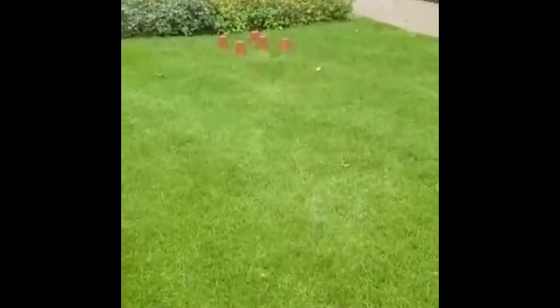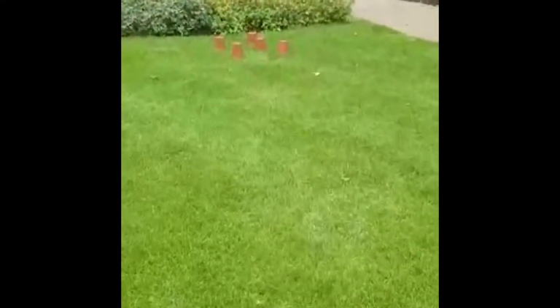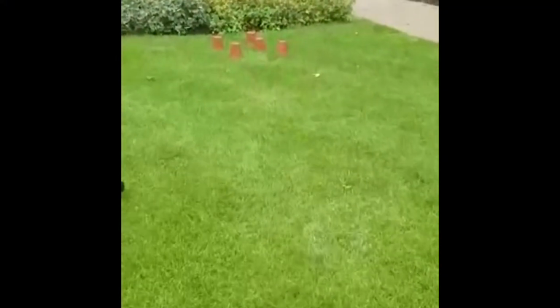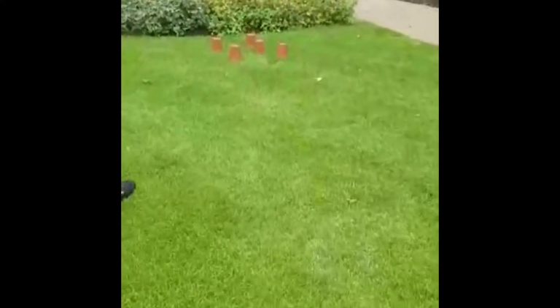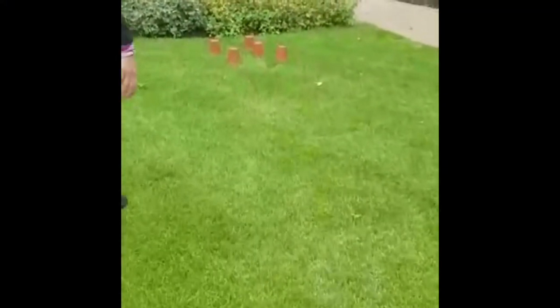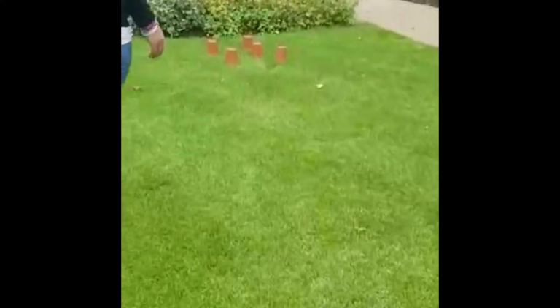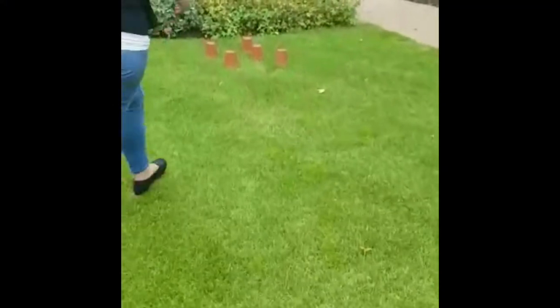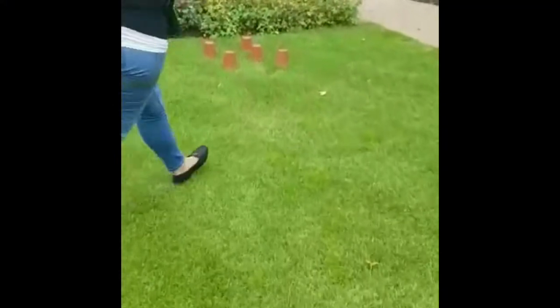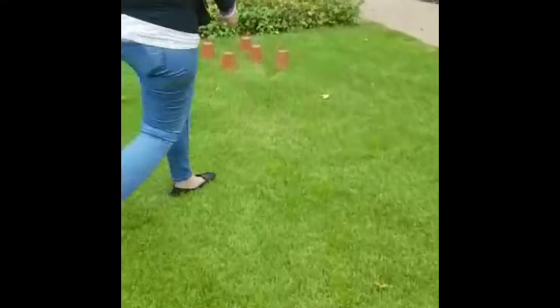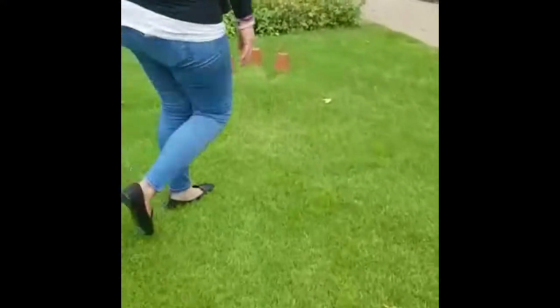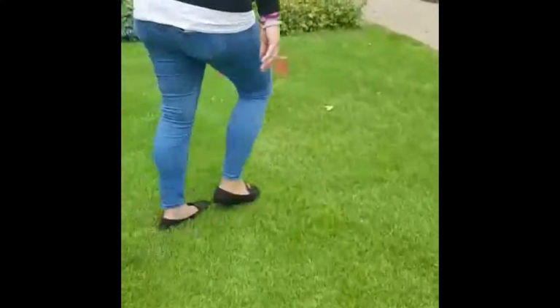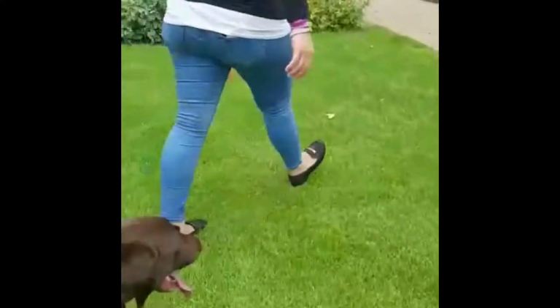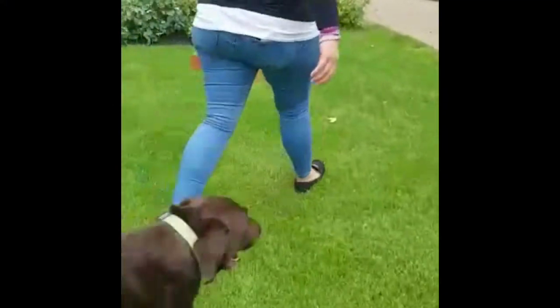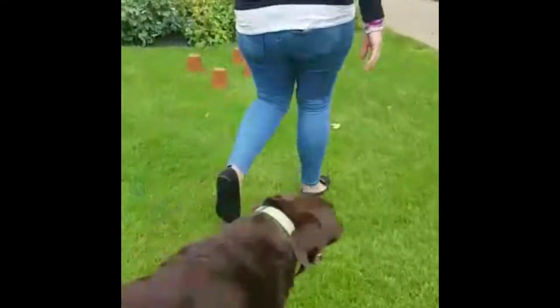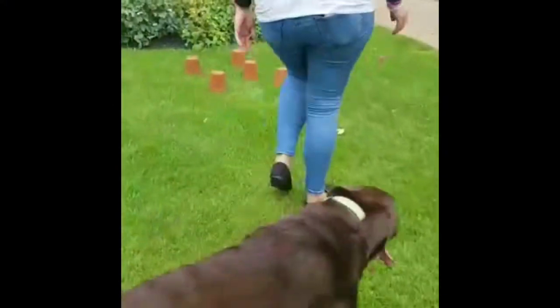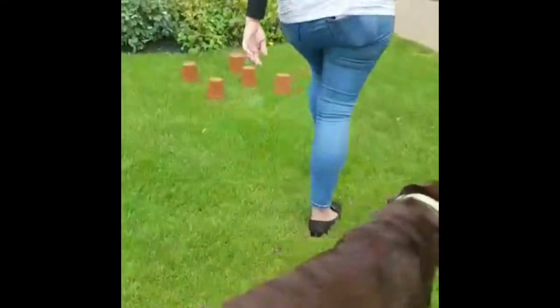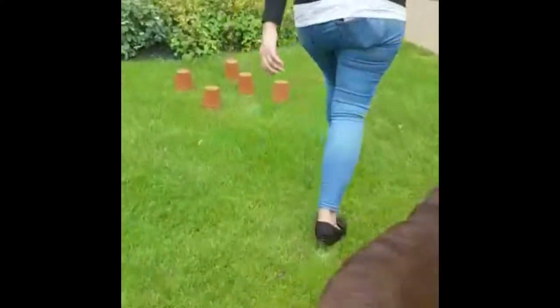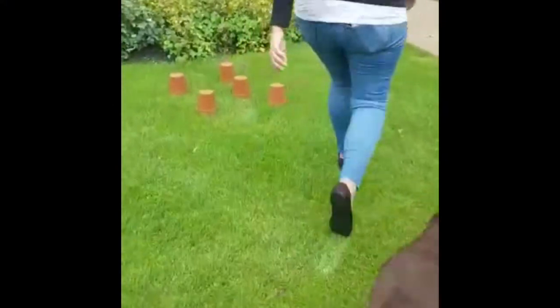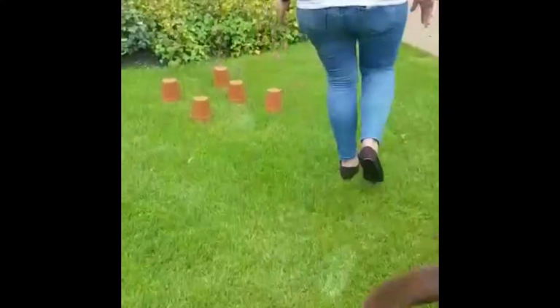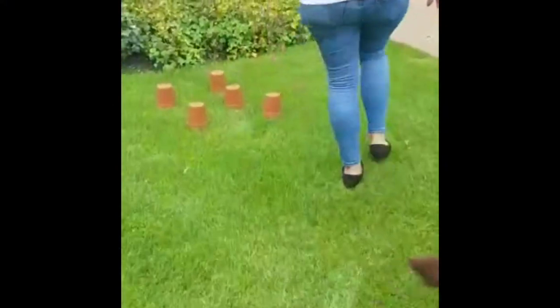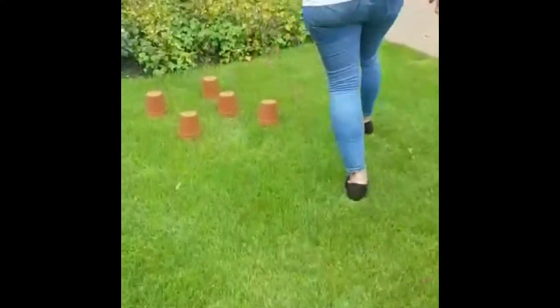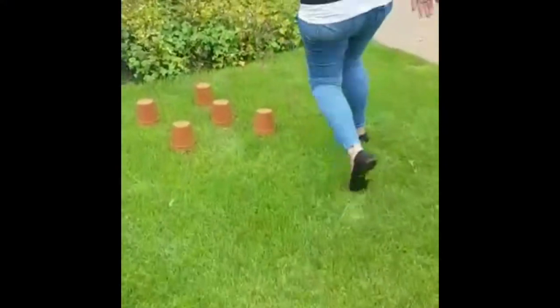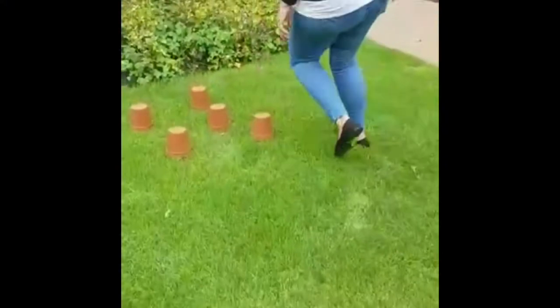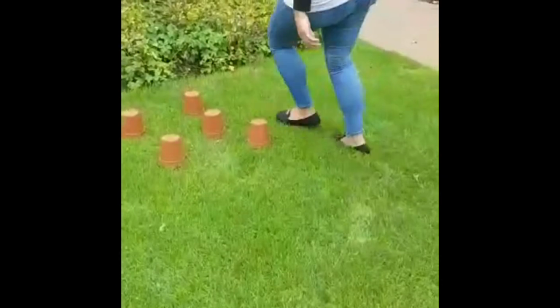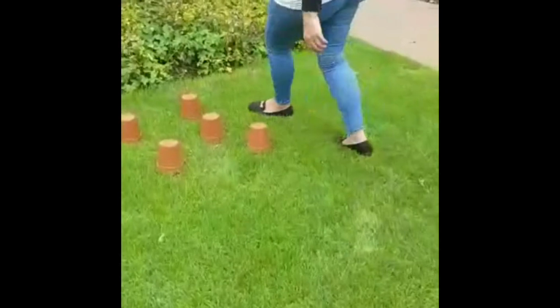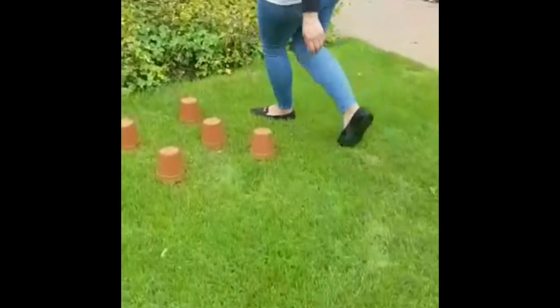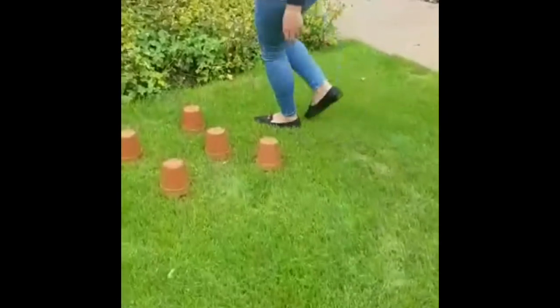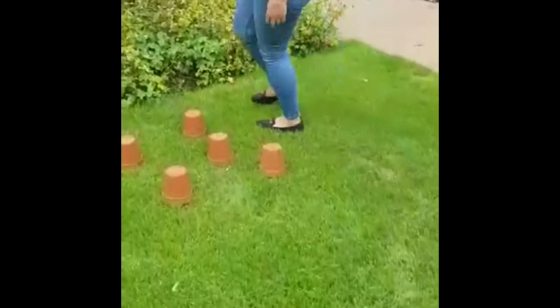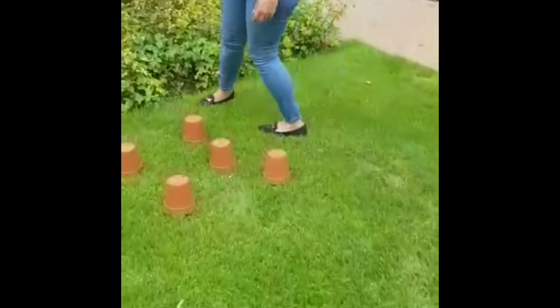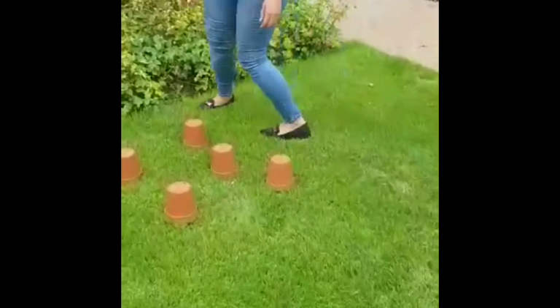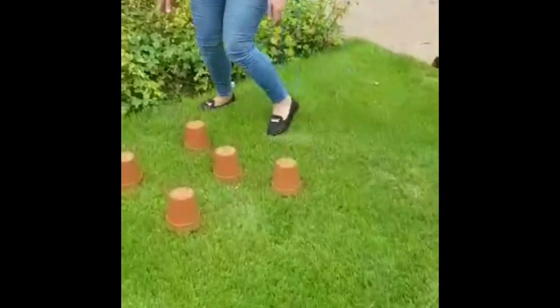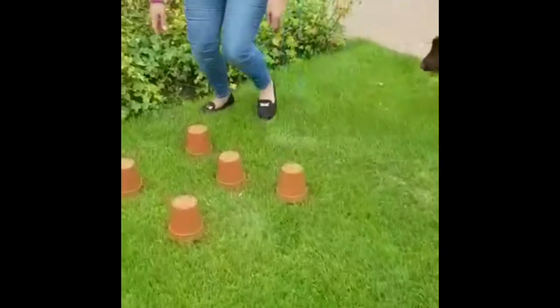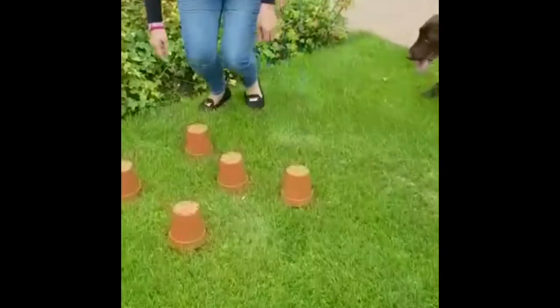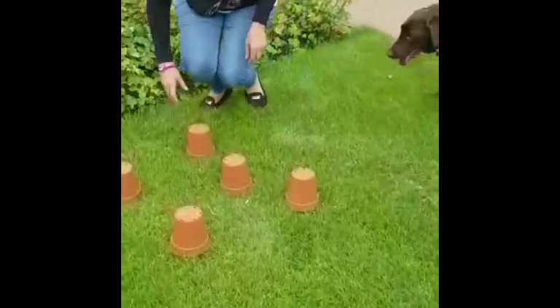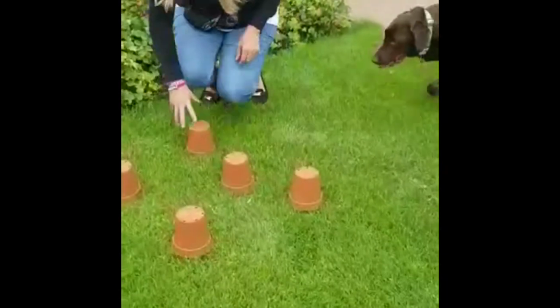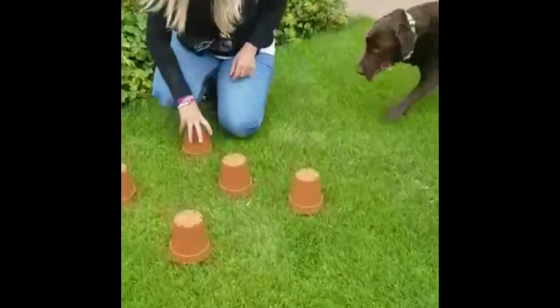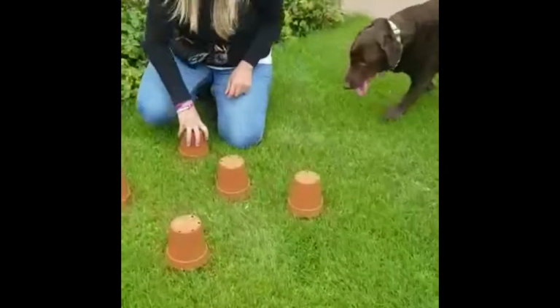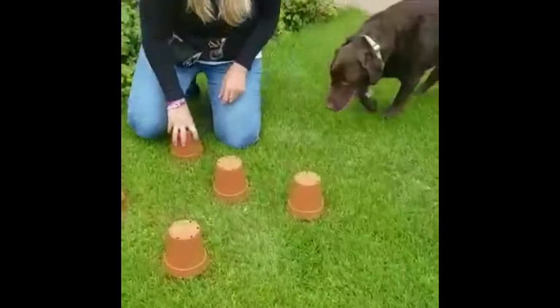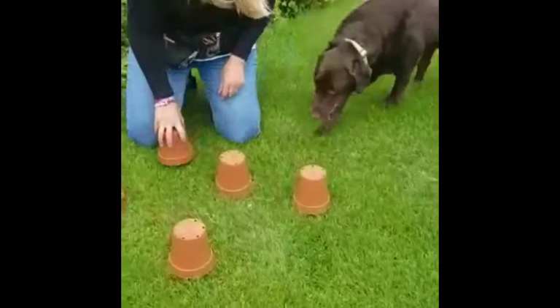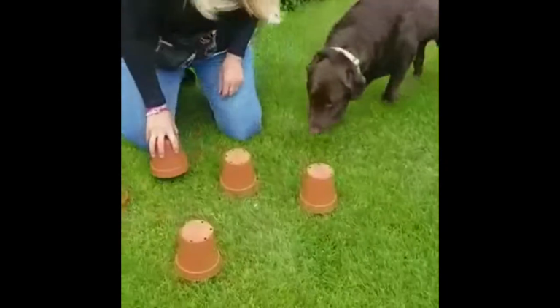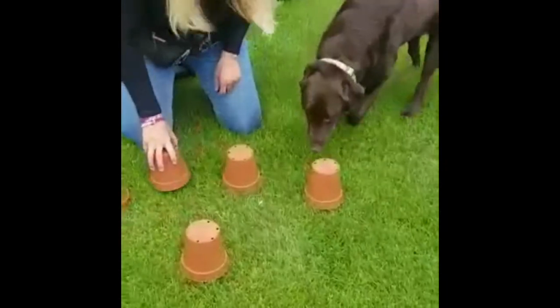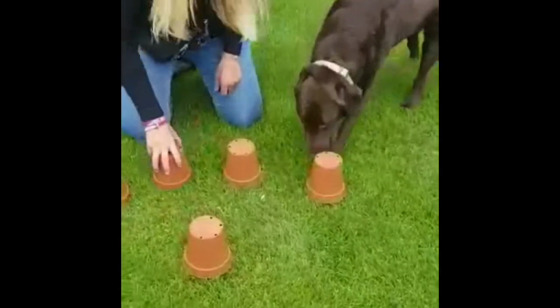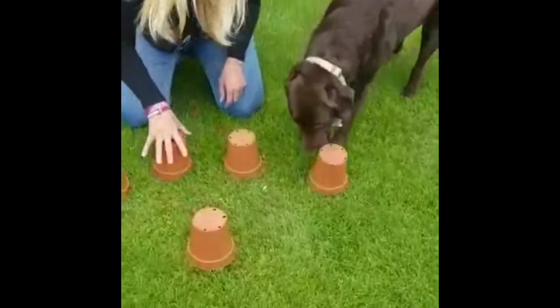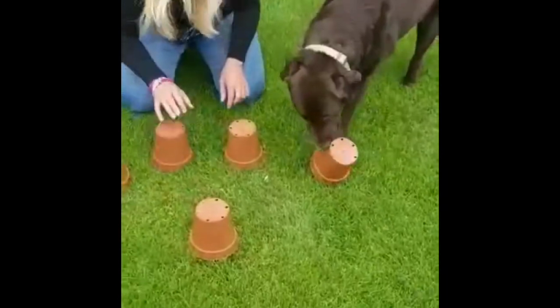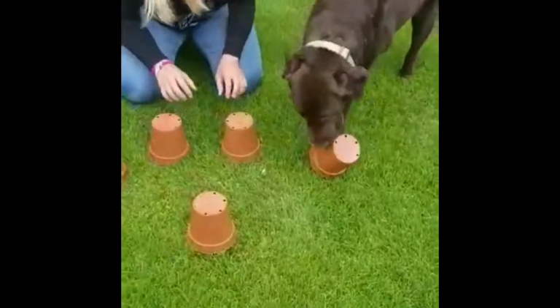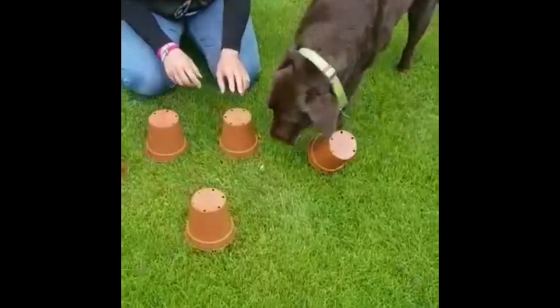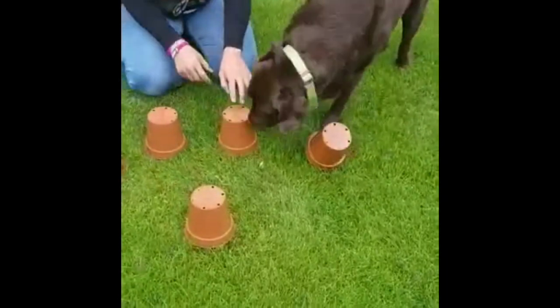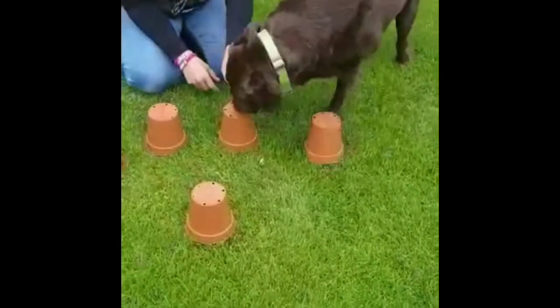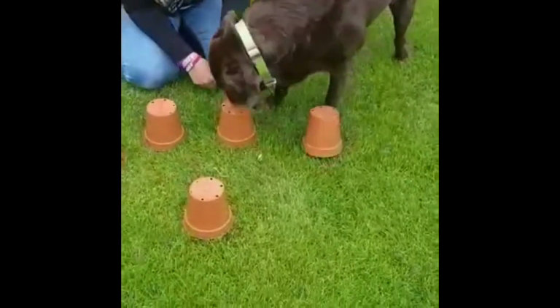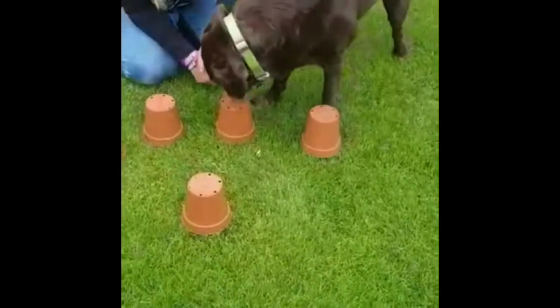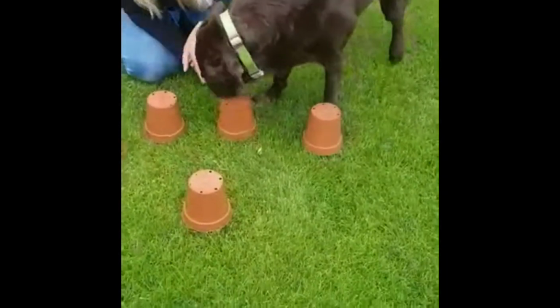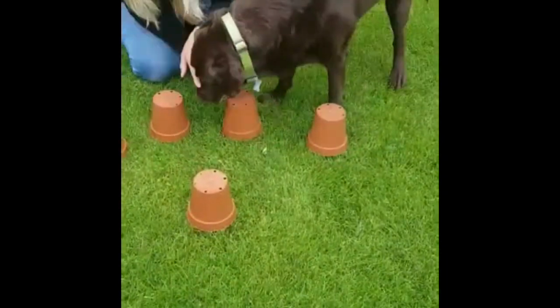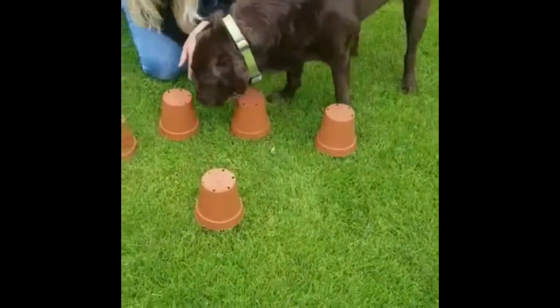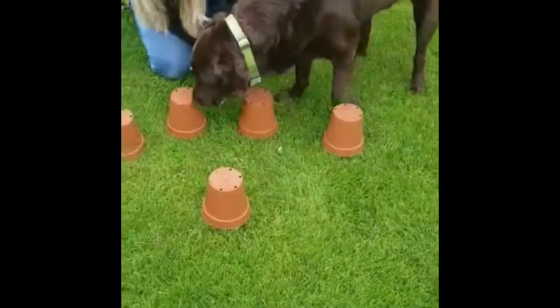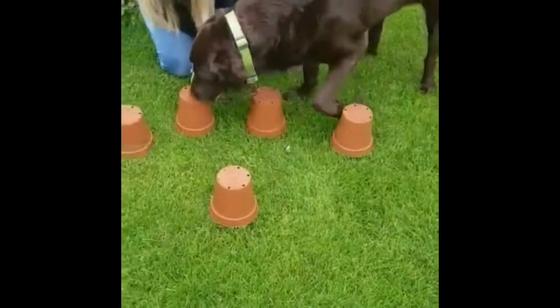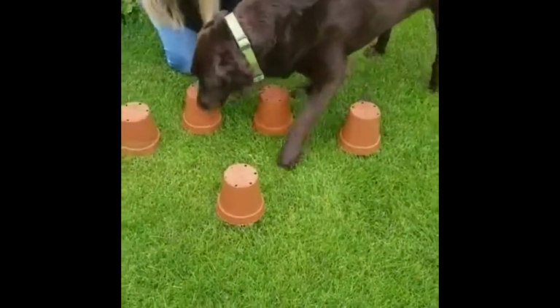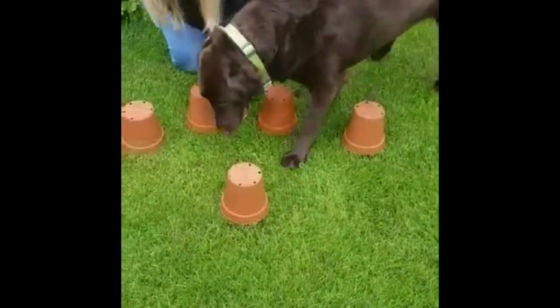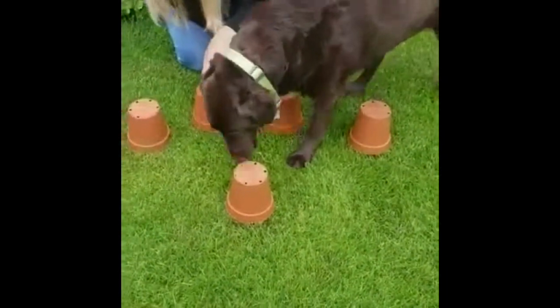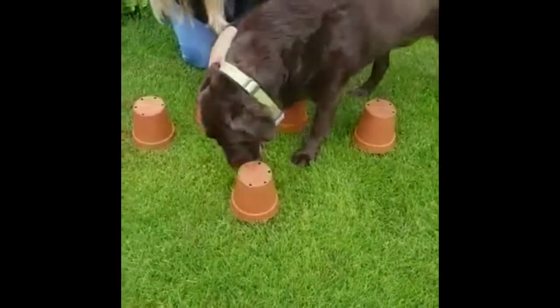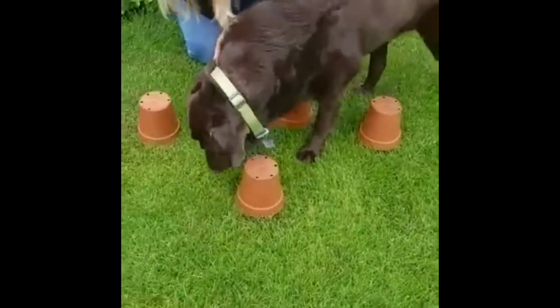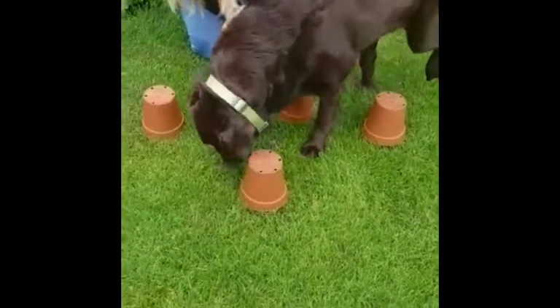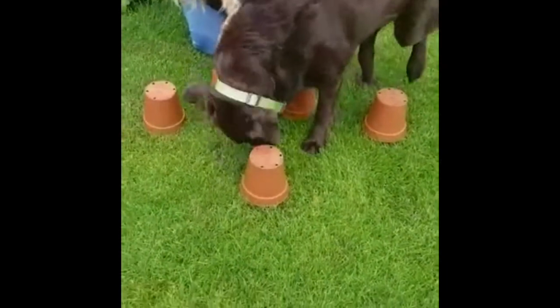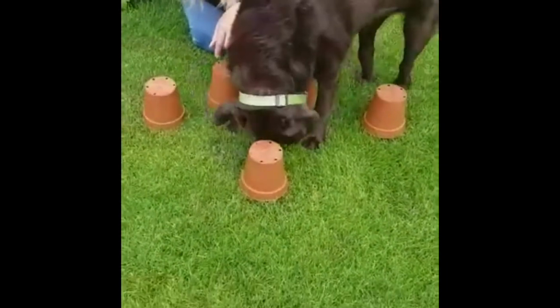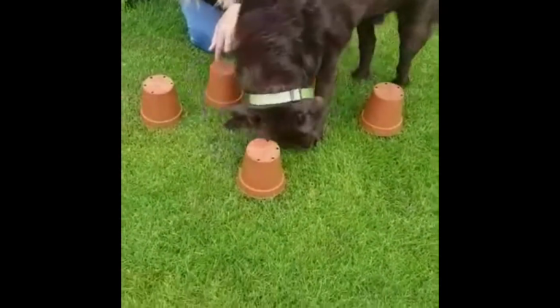Set up a little area and have some treats already under the pots when you bring your dog in. Let them rummage around and help them to find them.